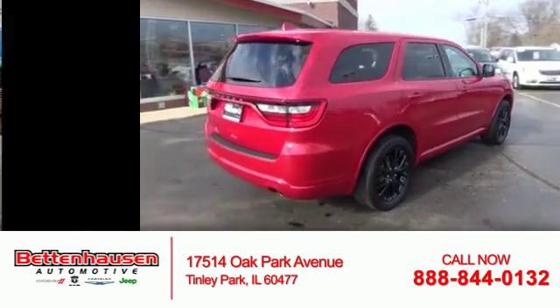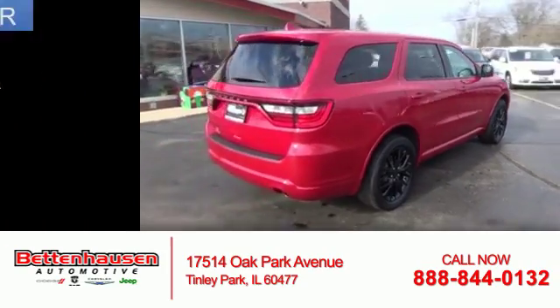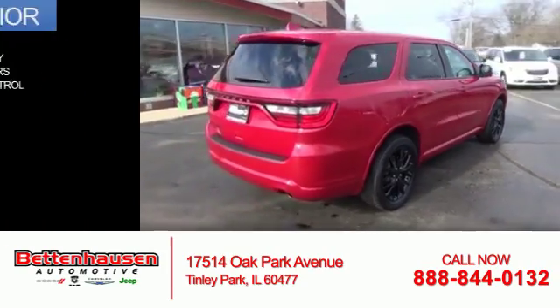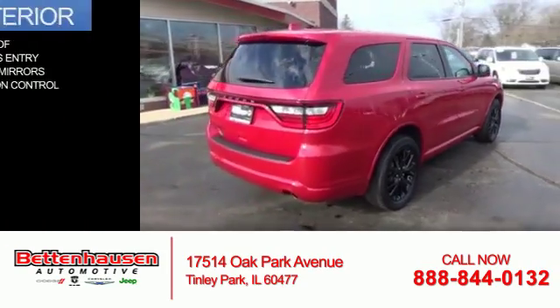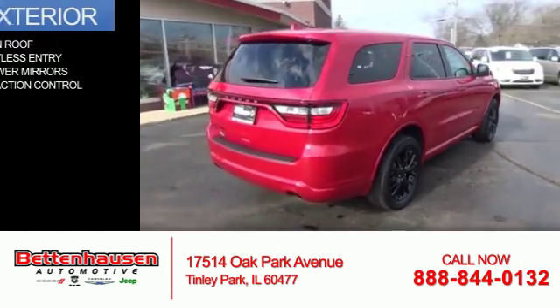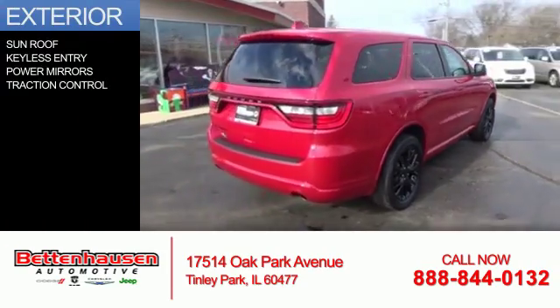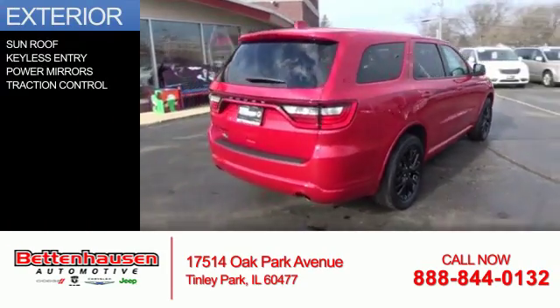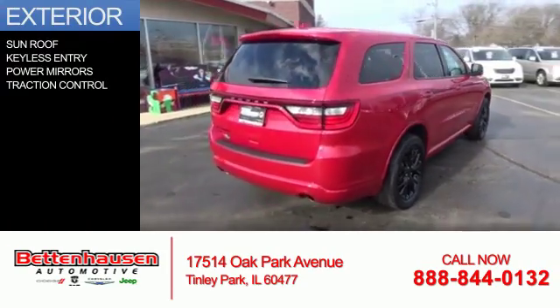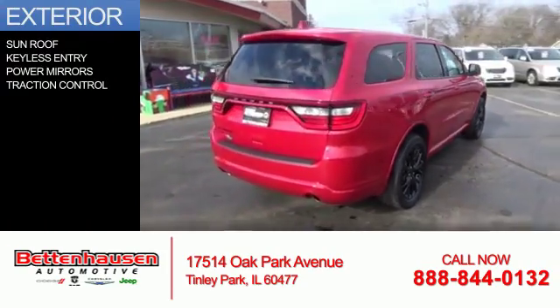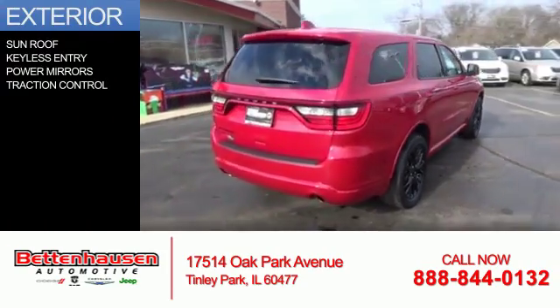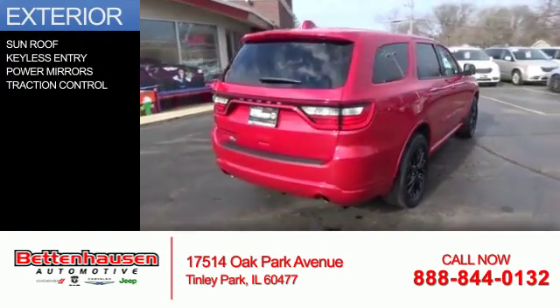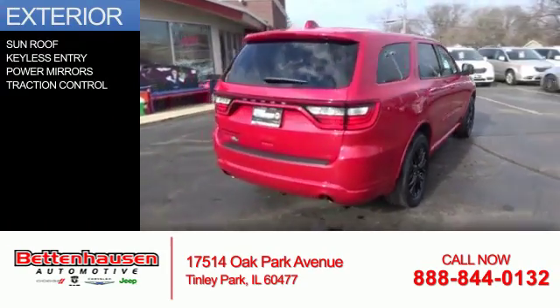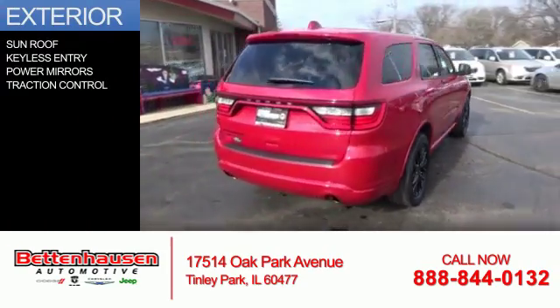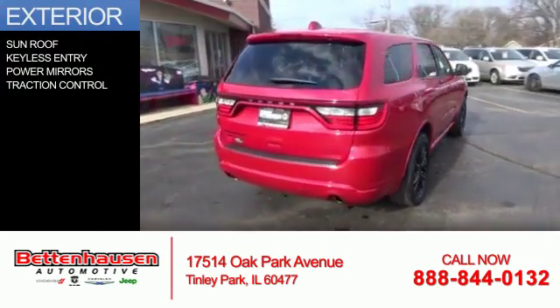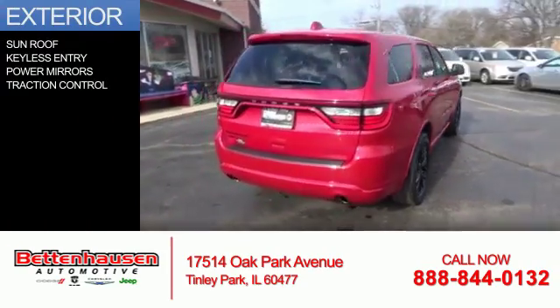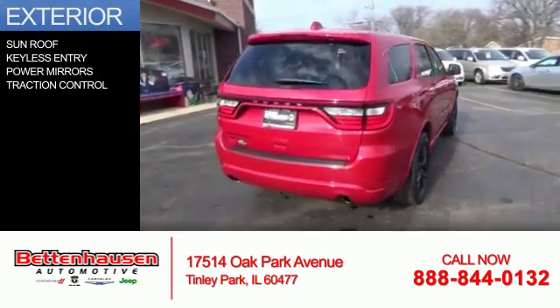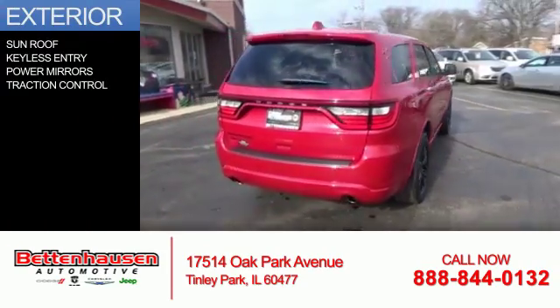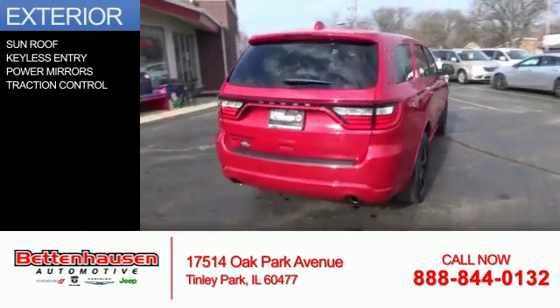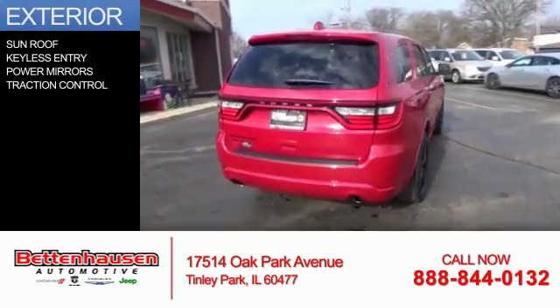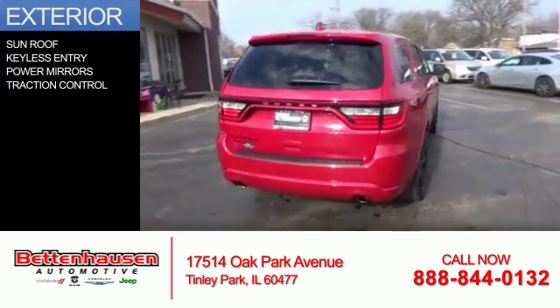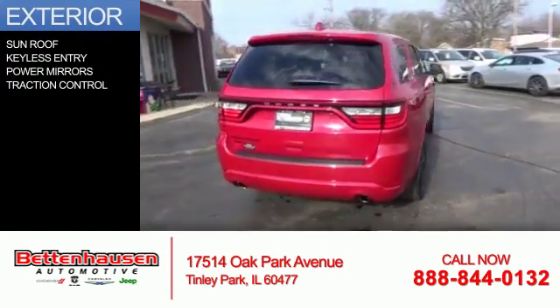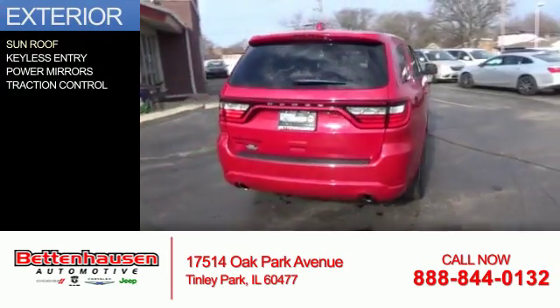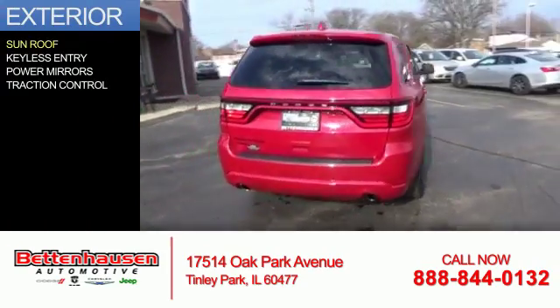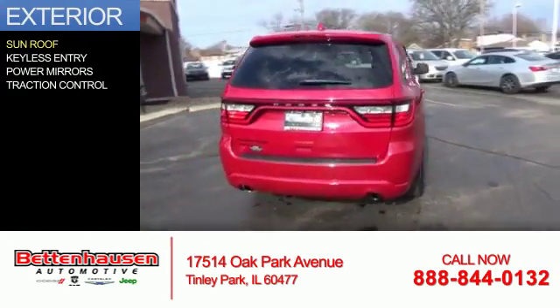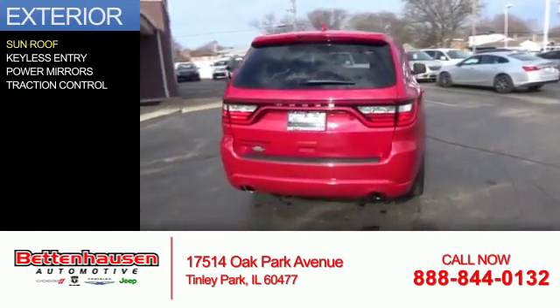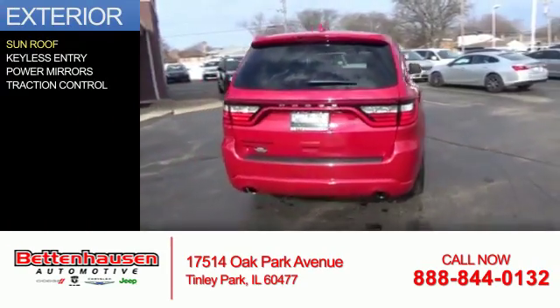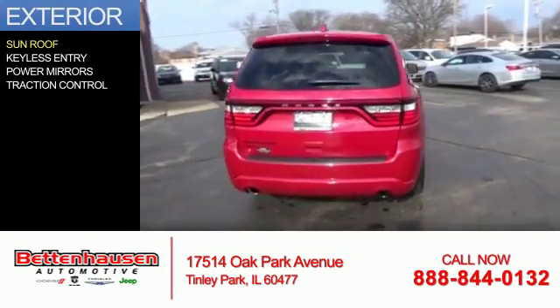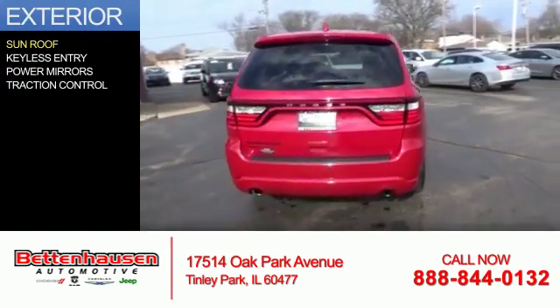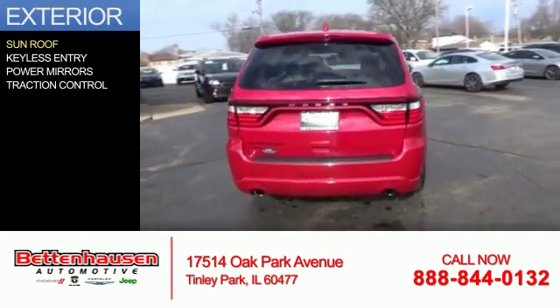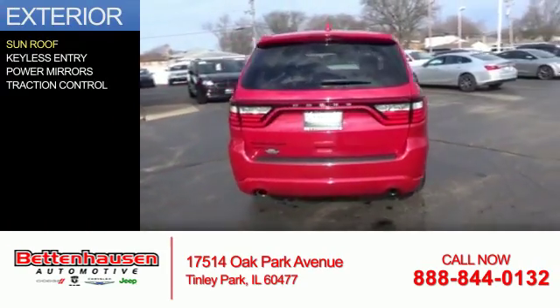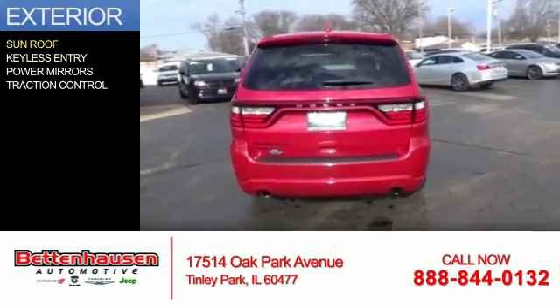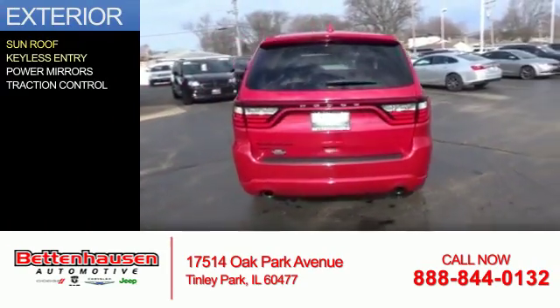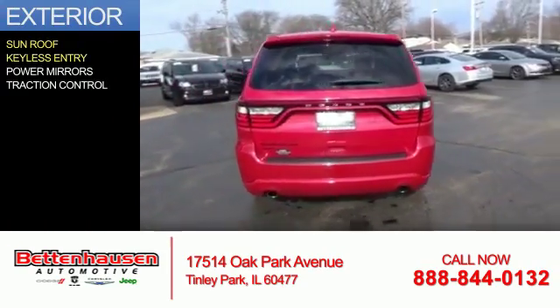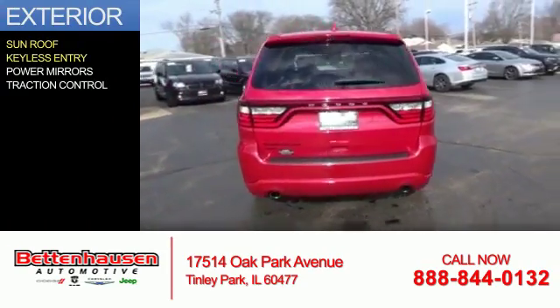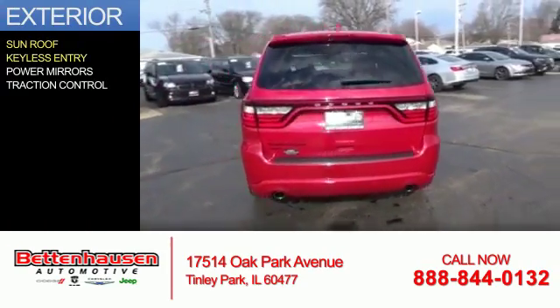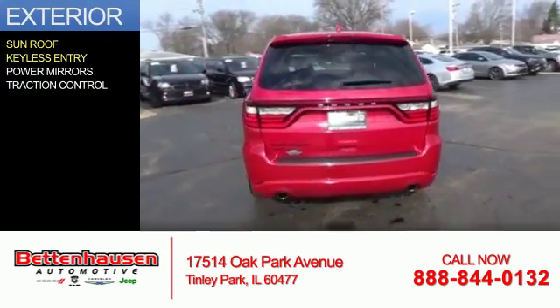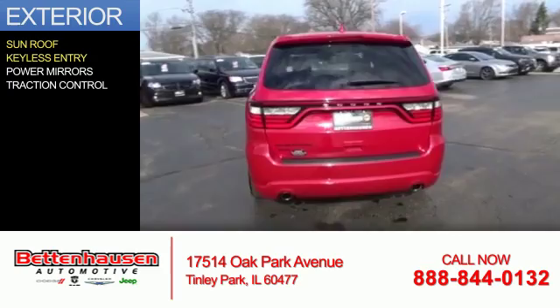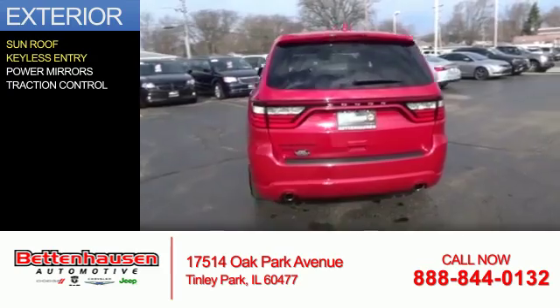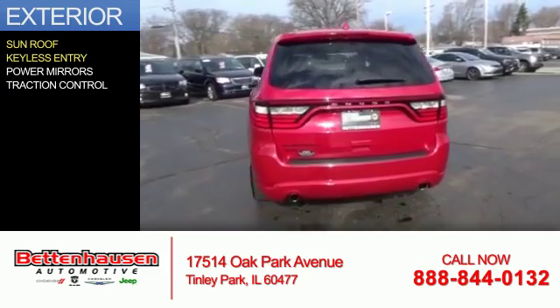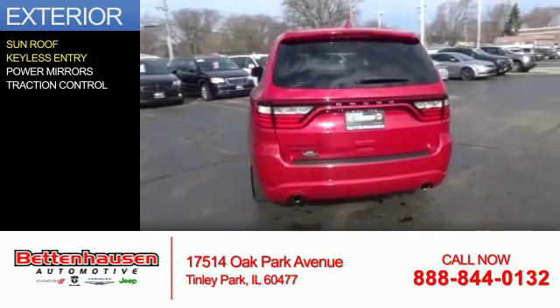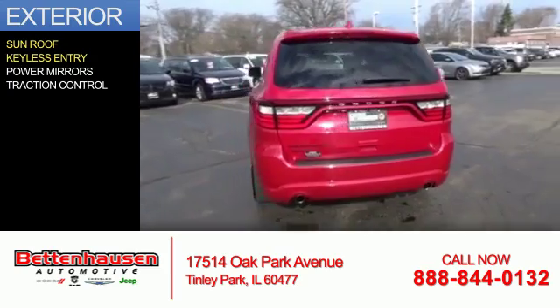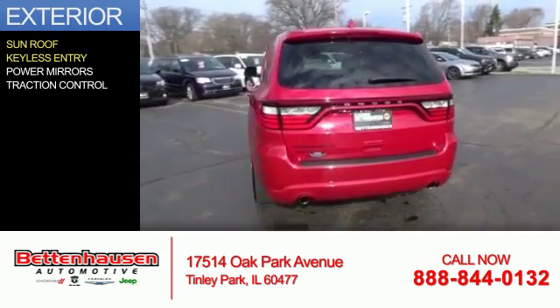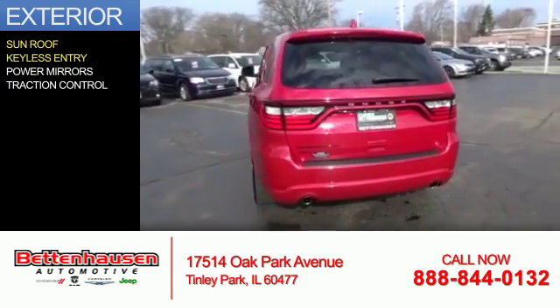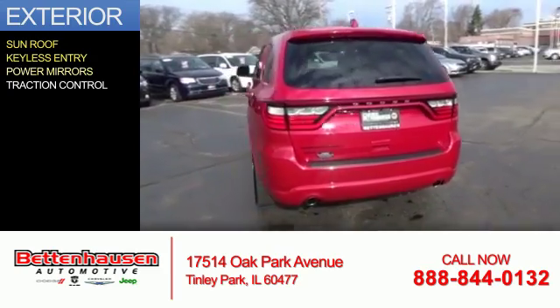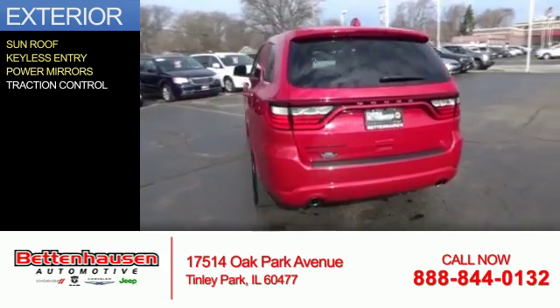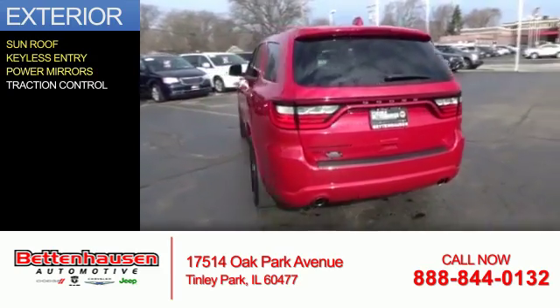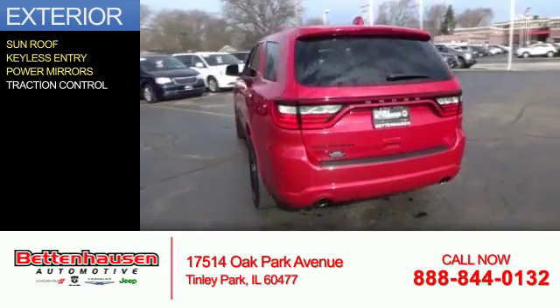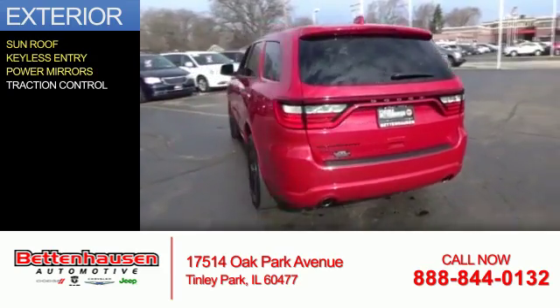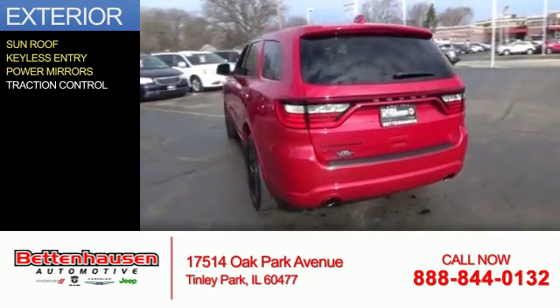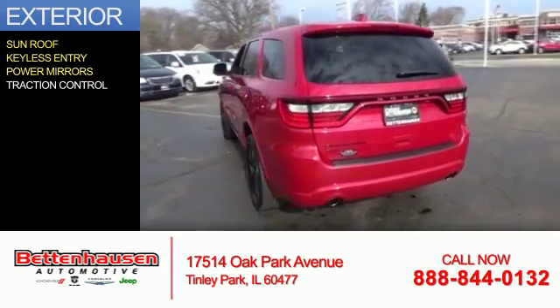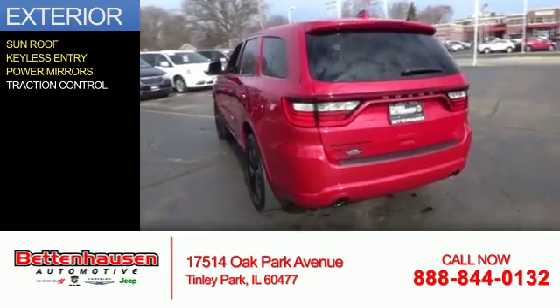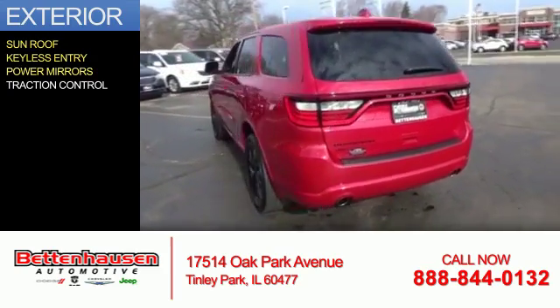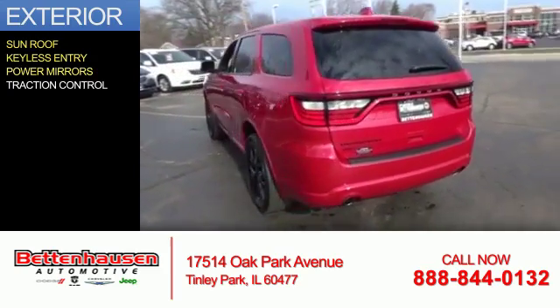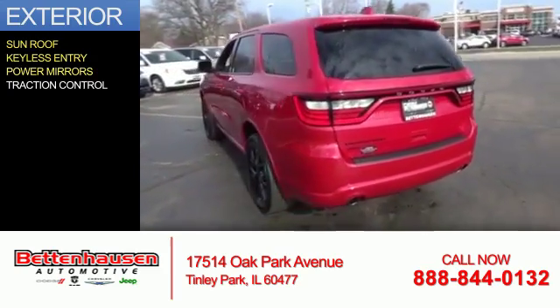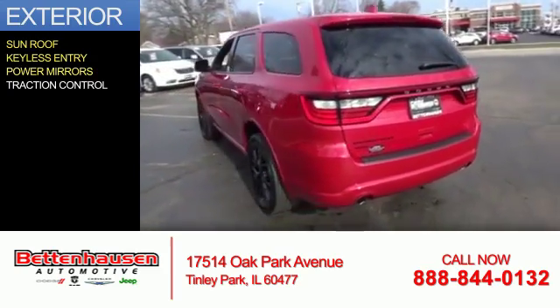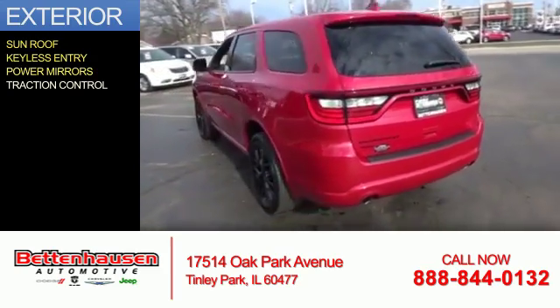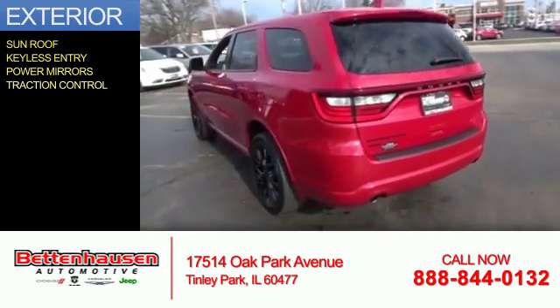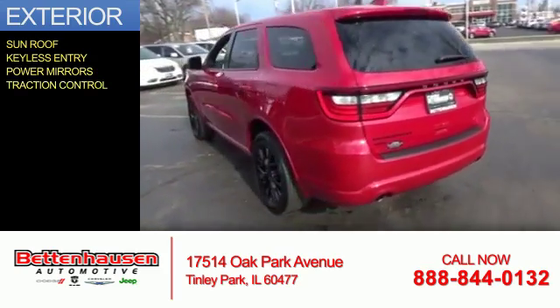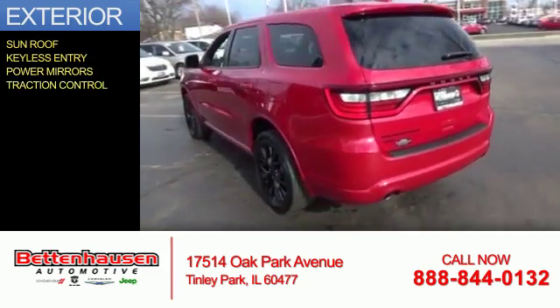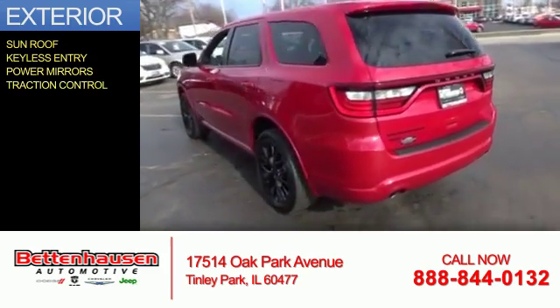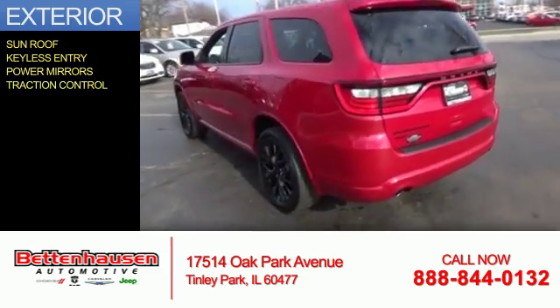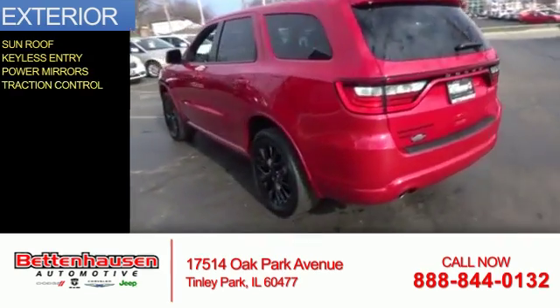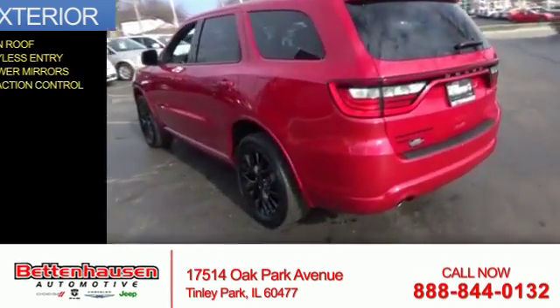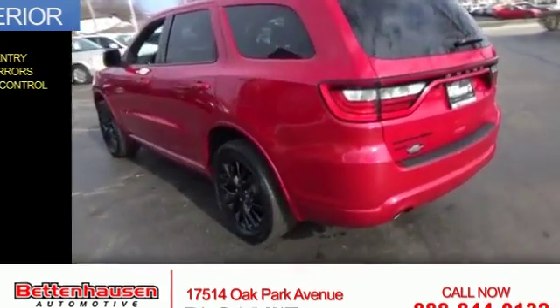The features include a sunroof, keyless entry, power mirrors, and traction control.